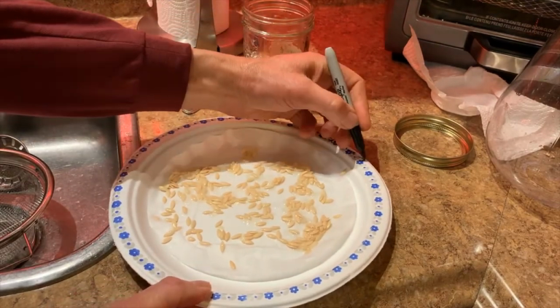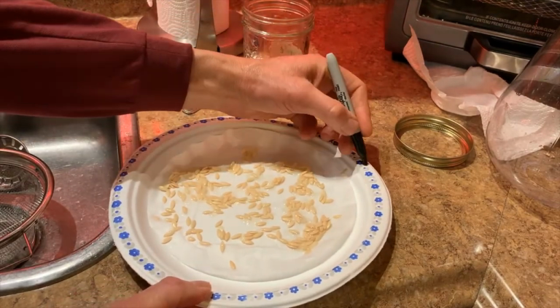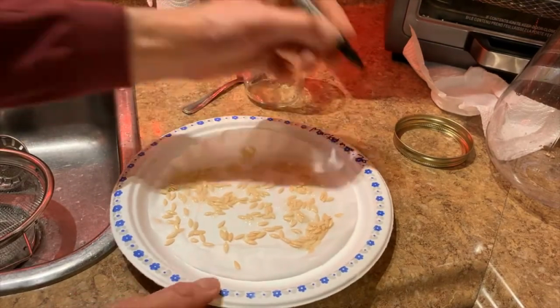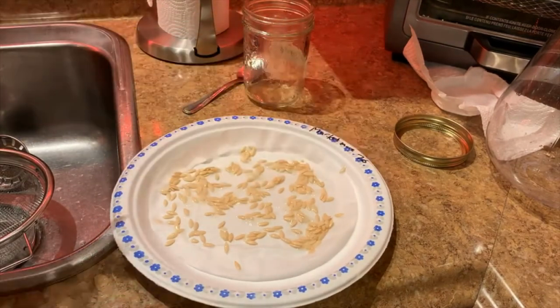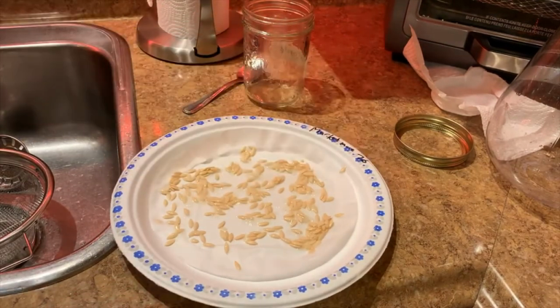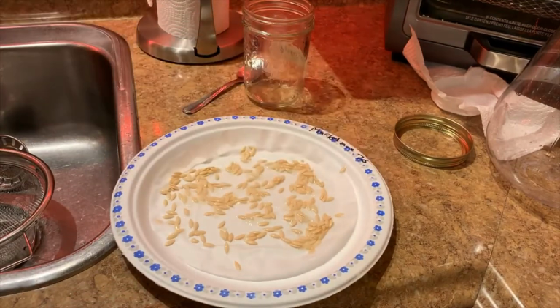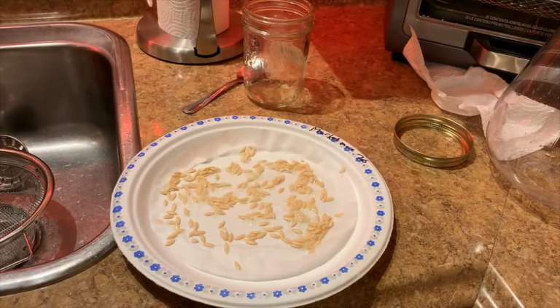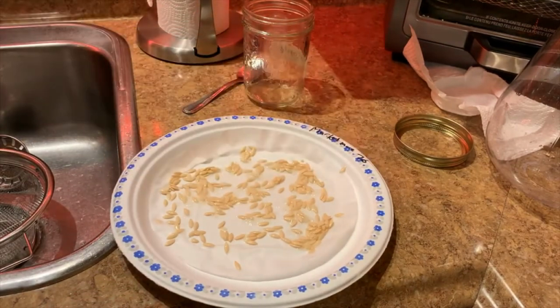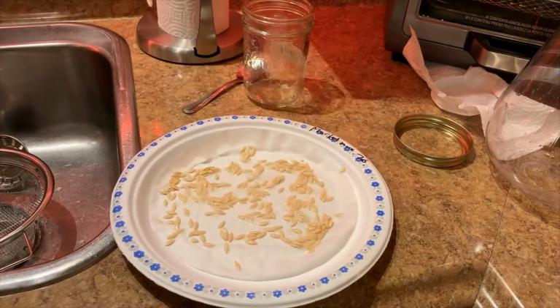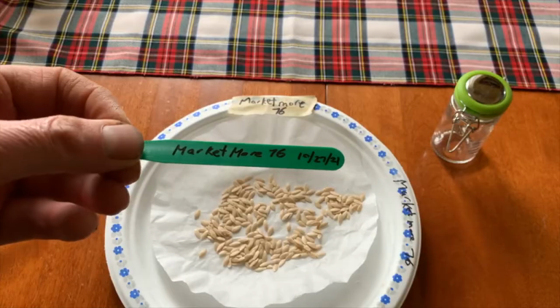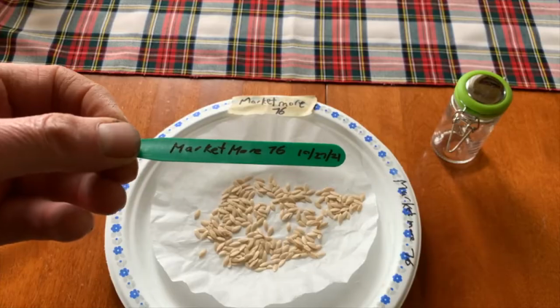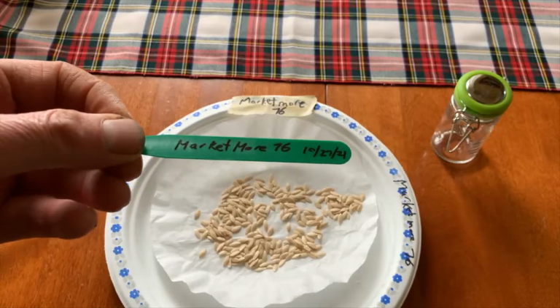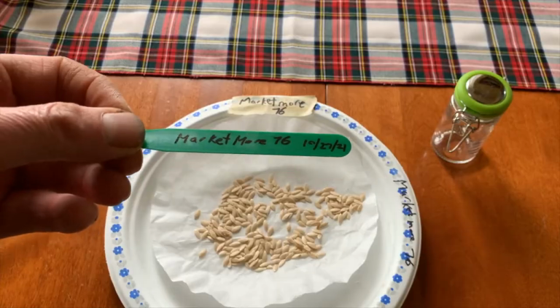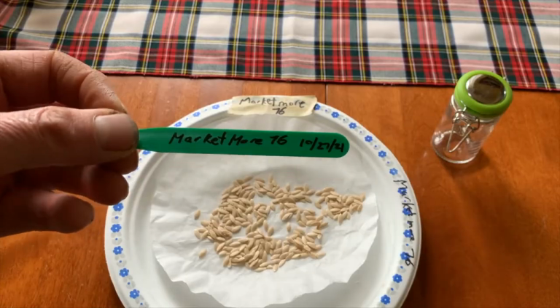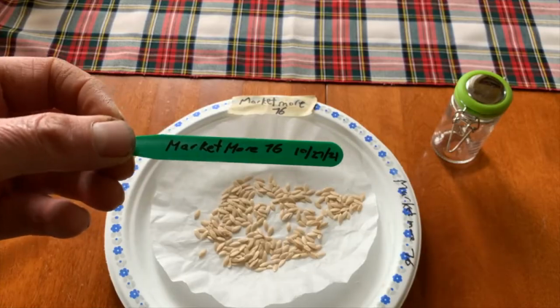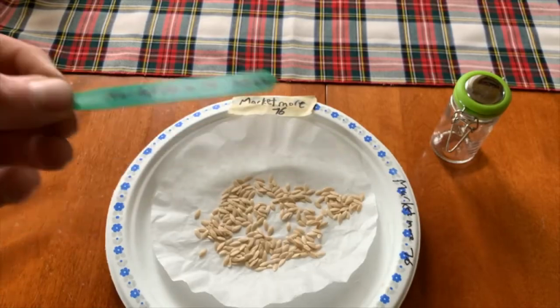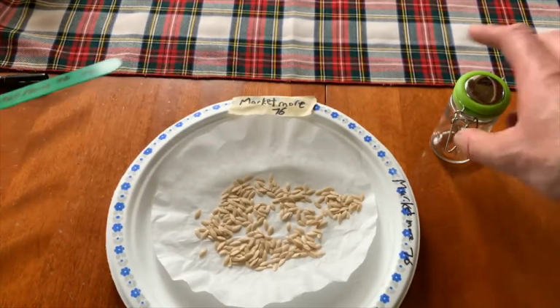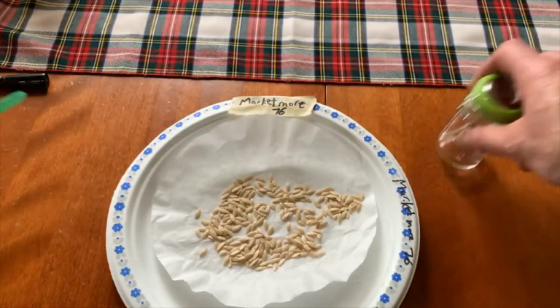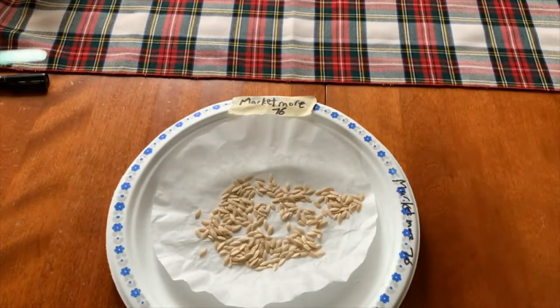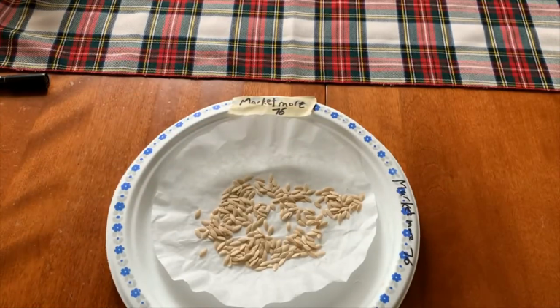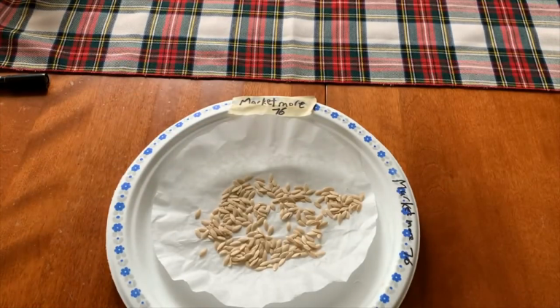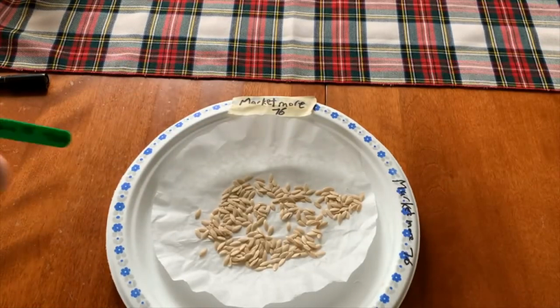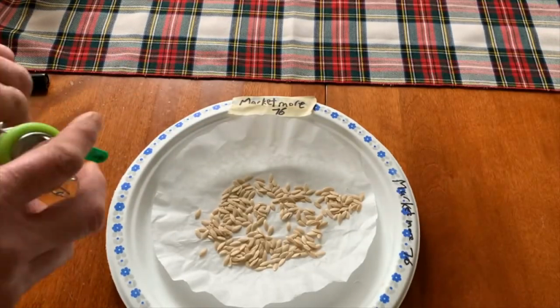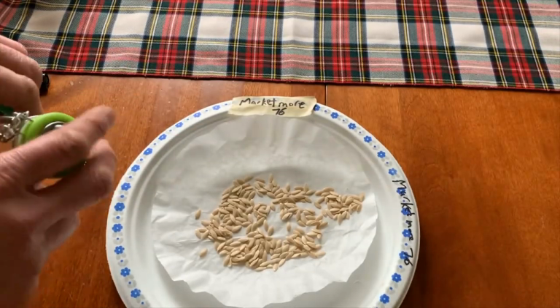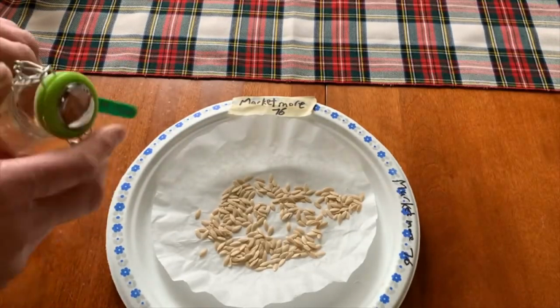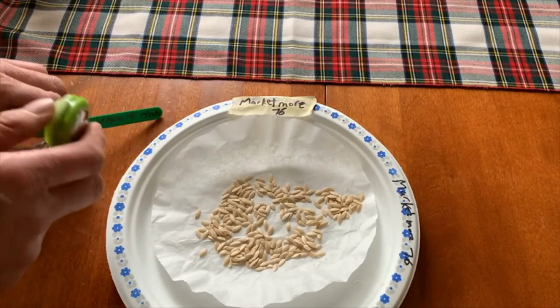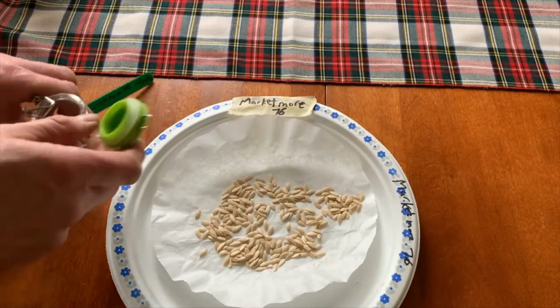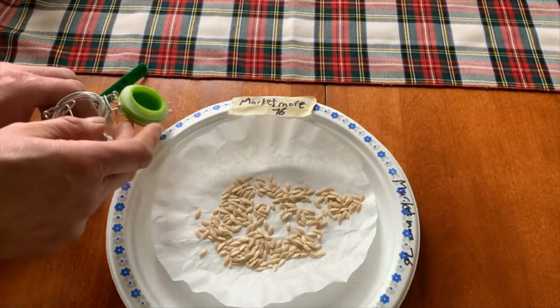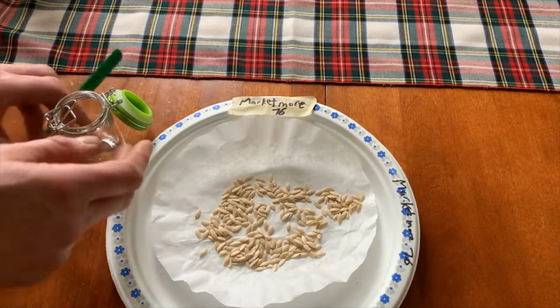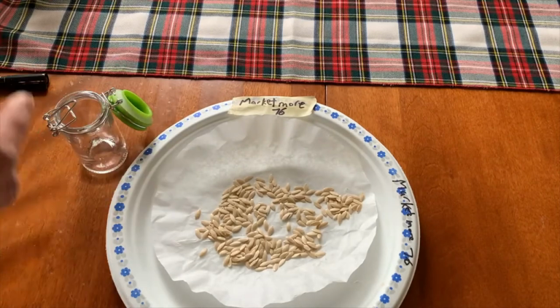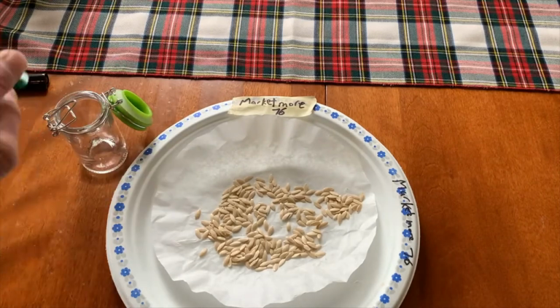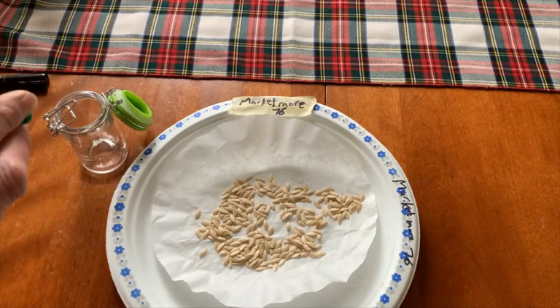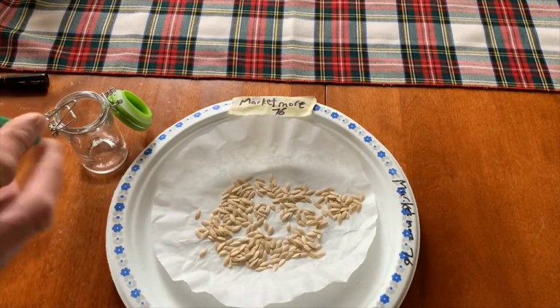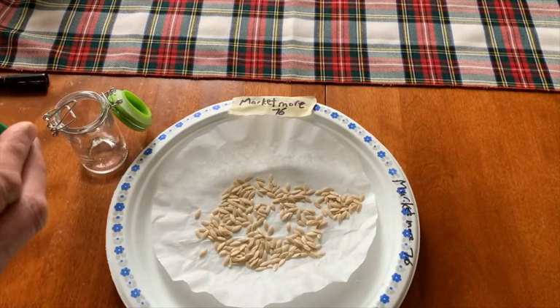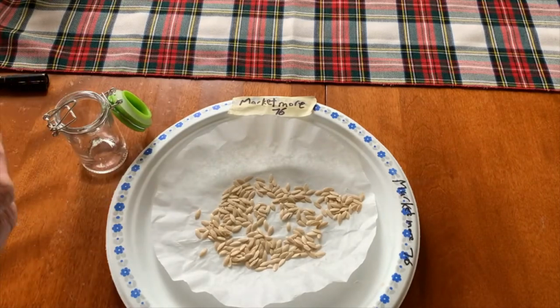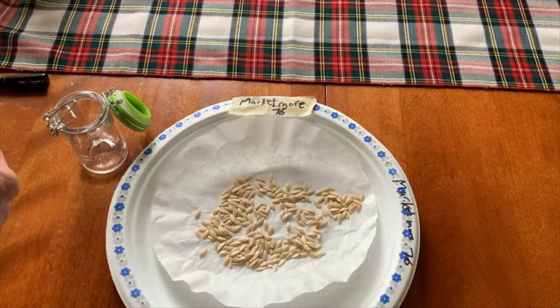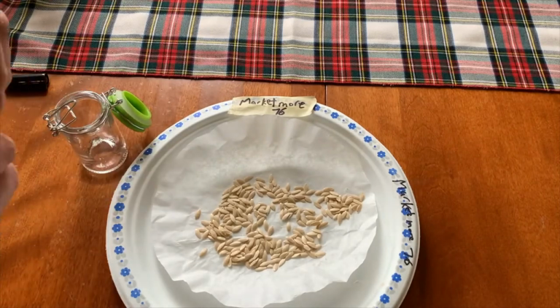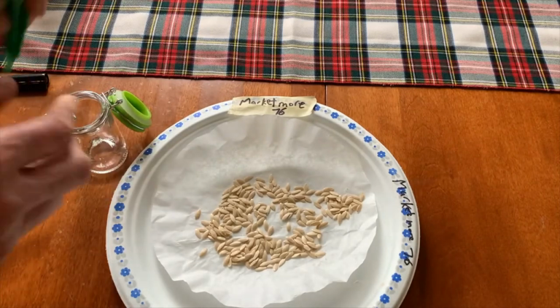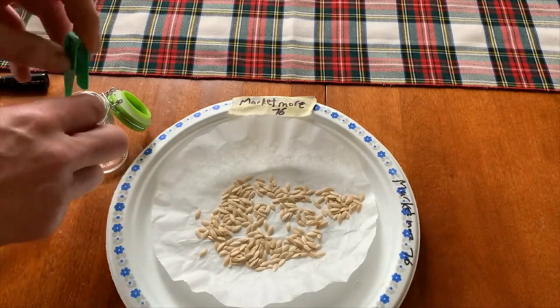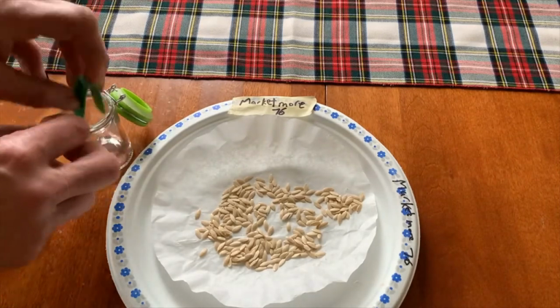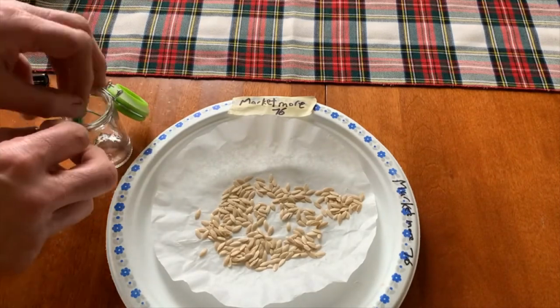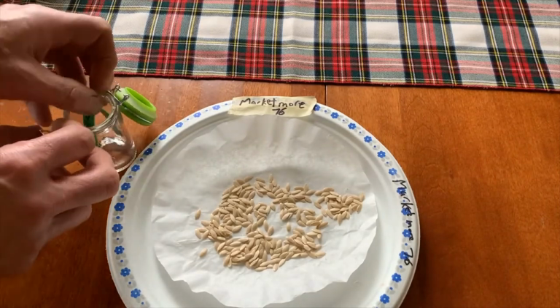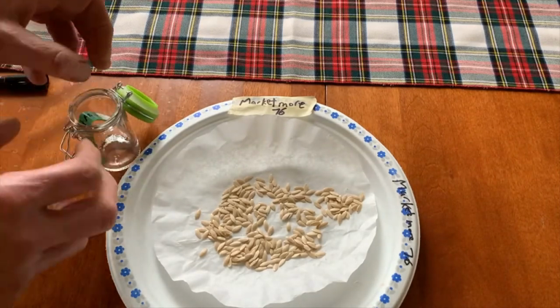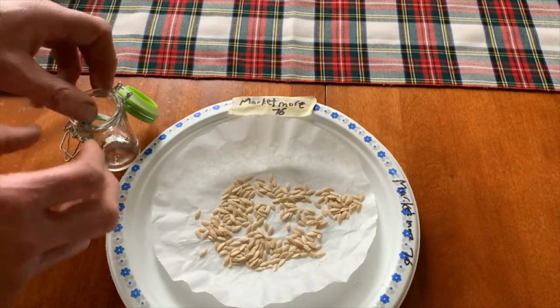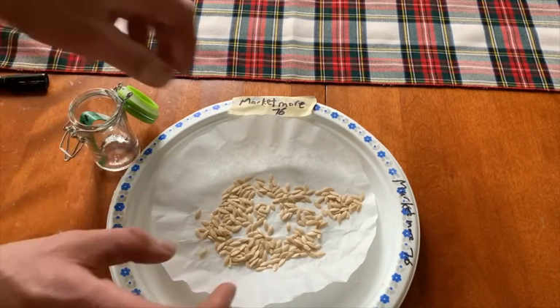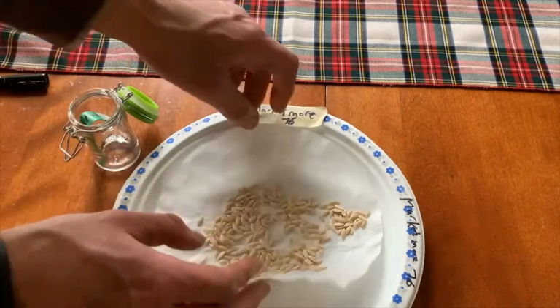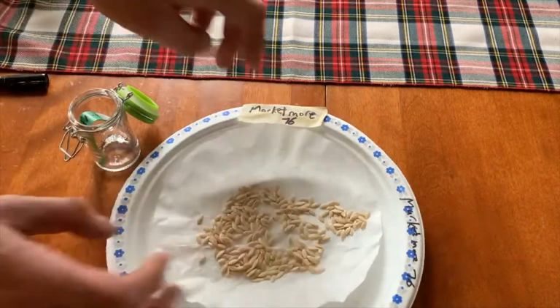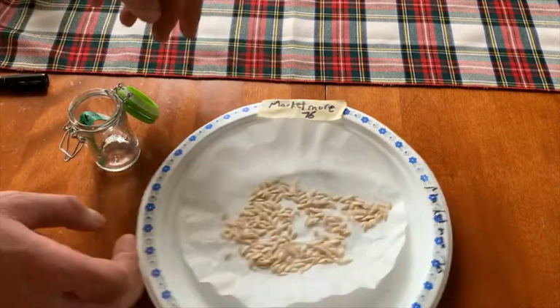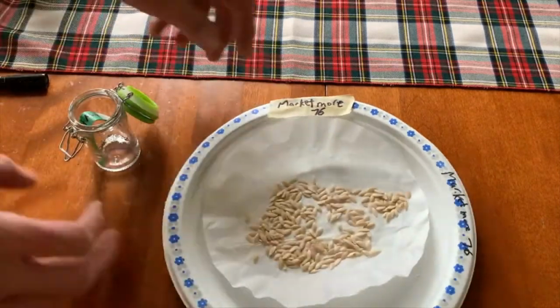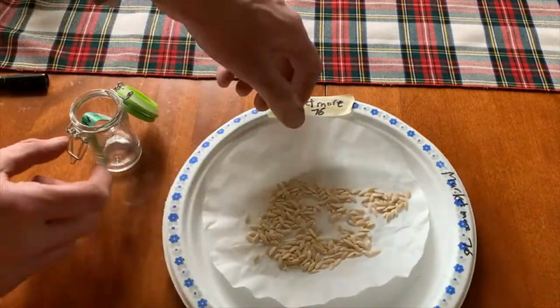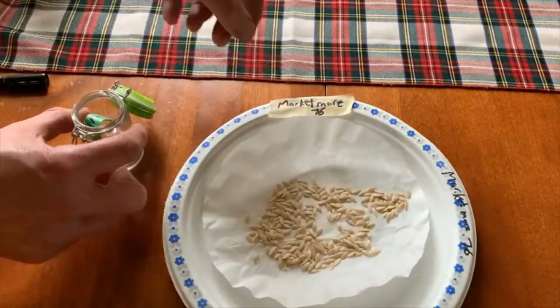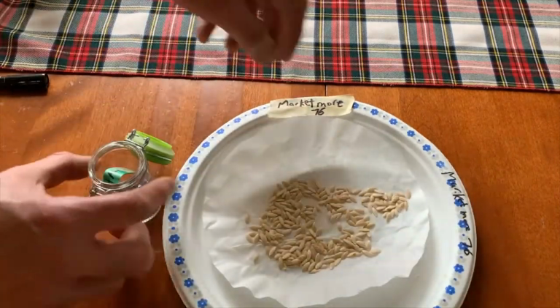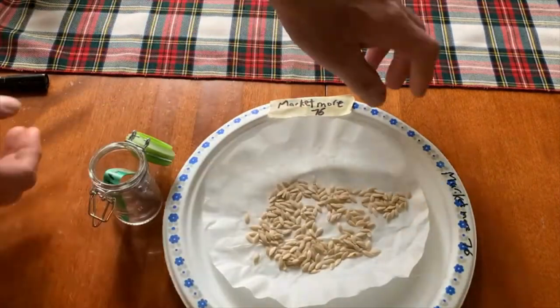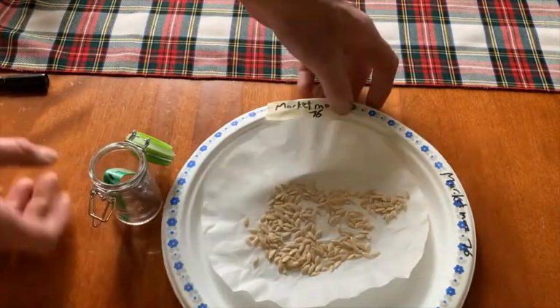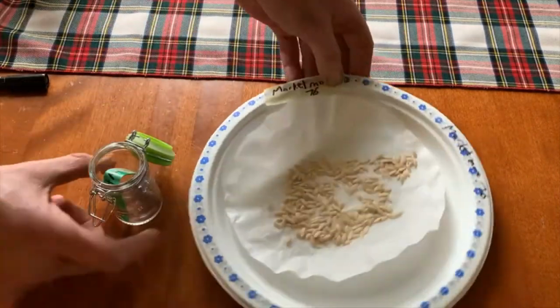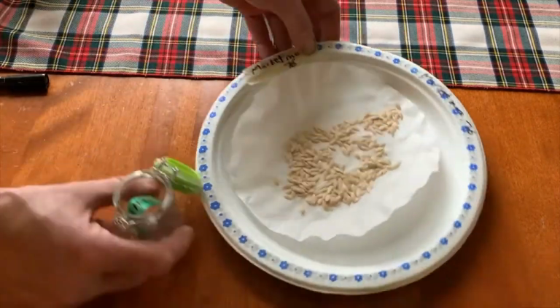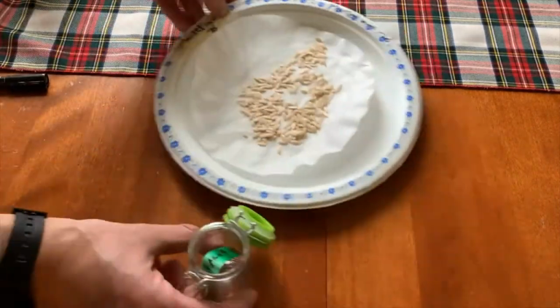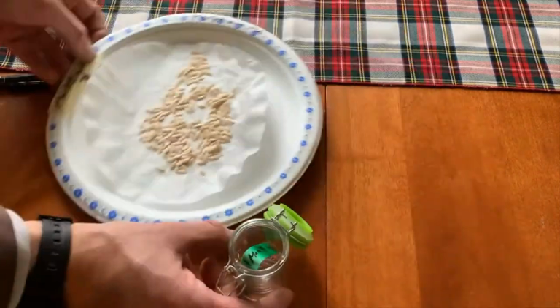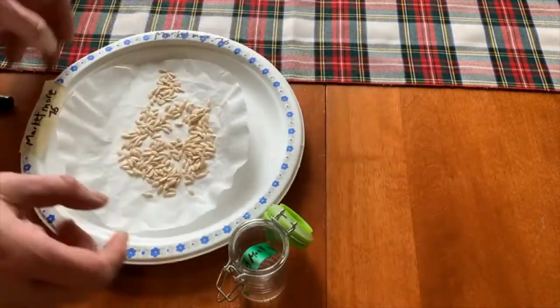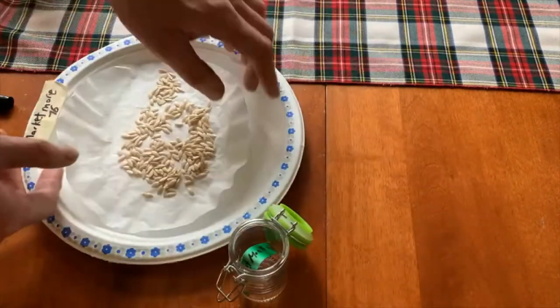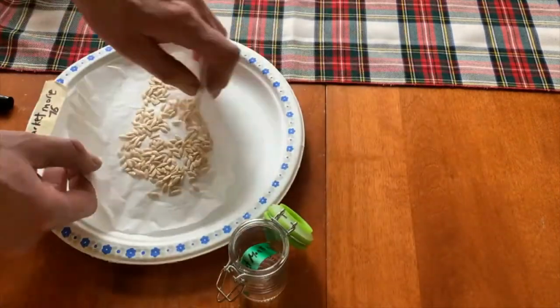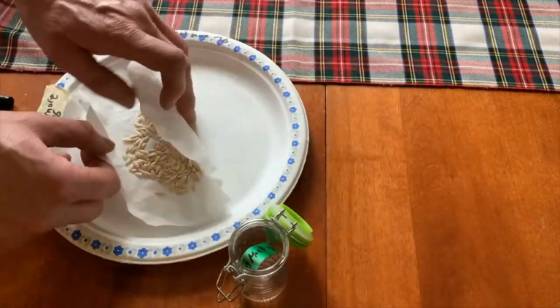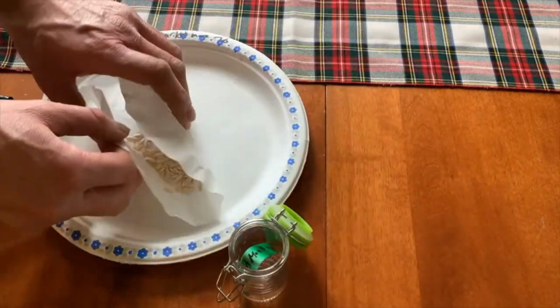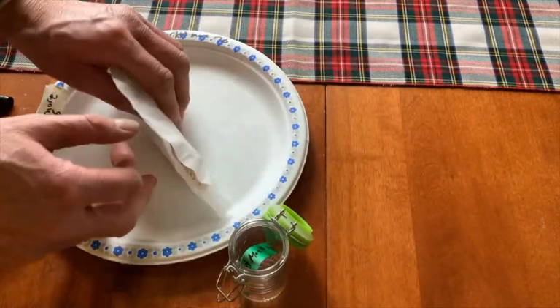Once your seeds are completely dry, store them in a cool, dark place in a waterproof container for next year's planting.